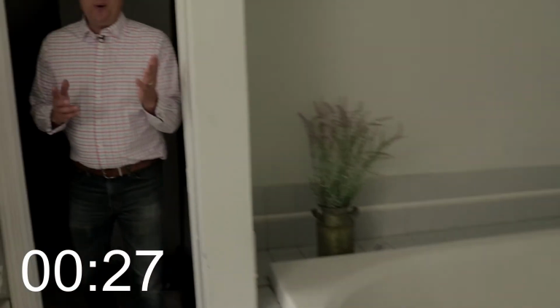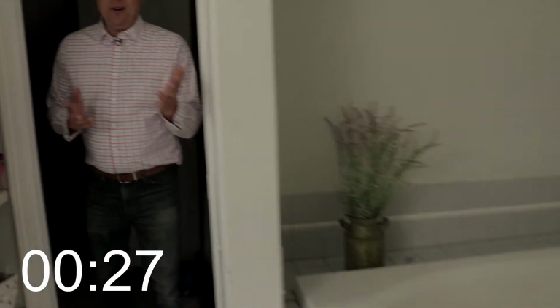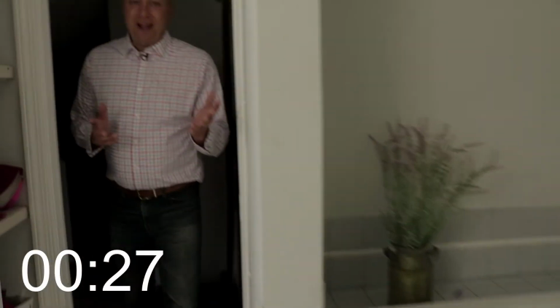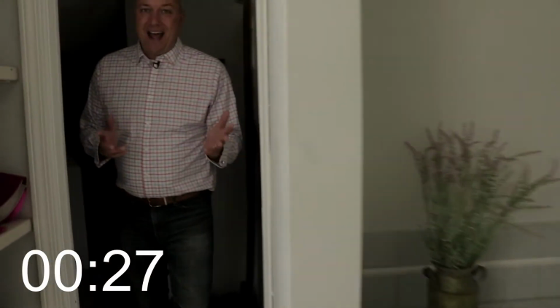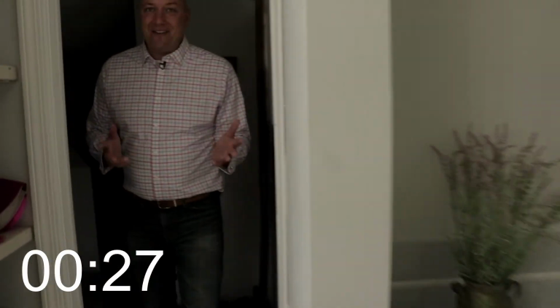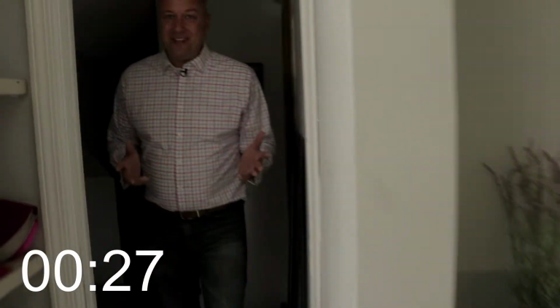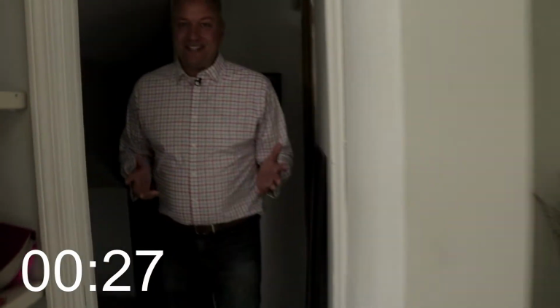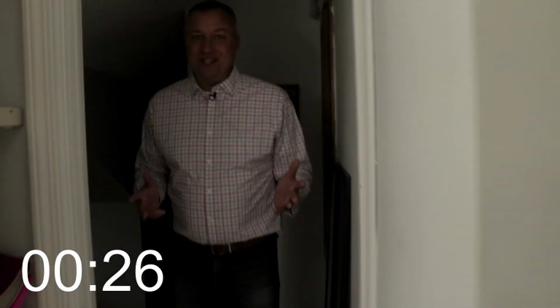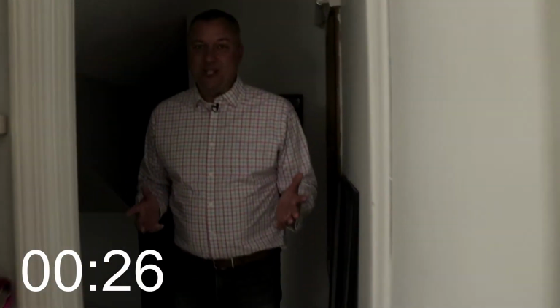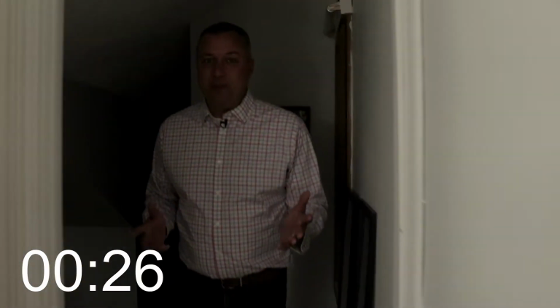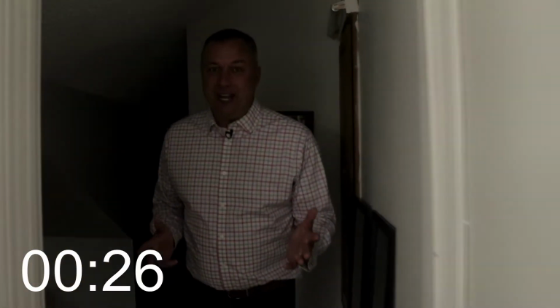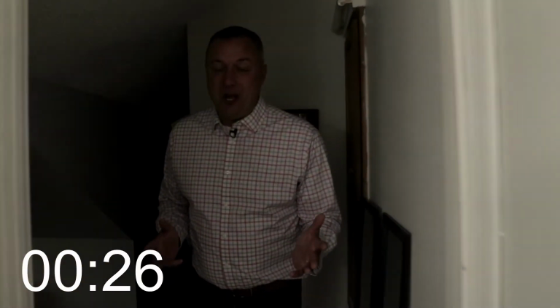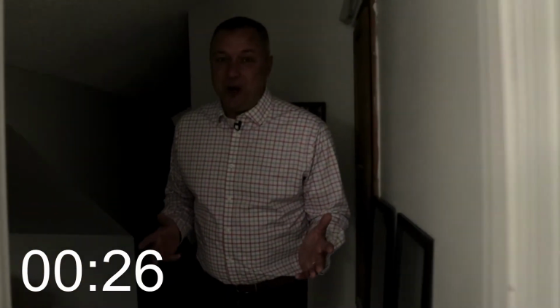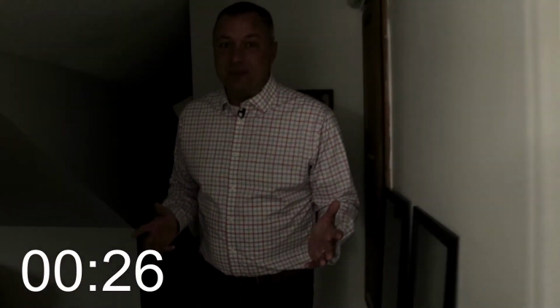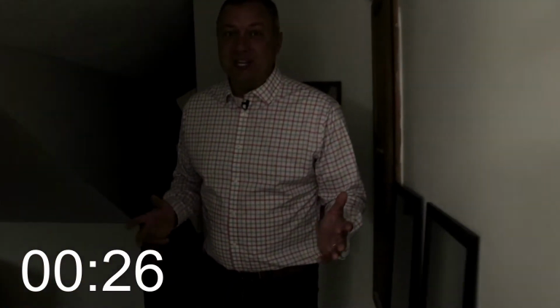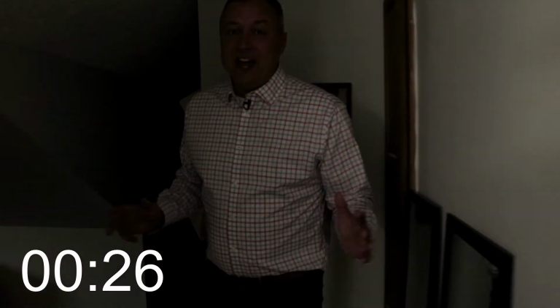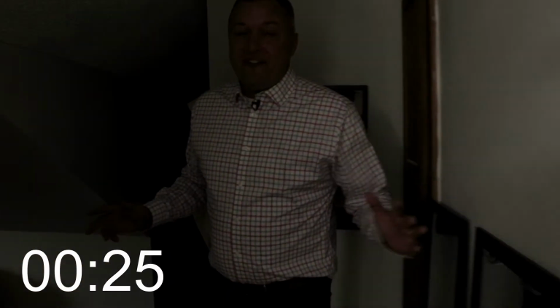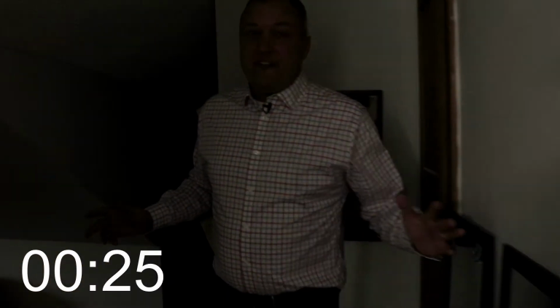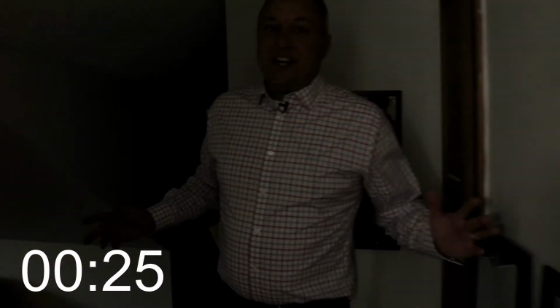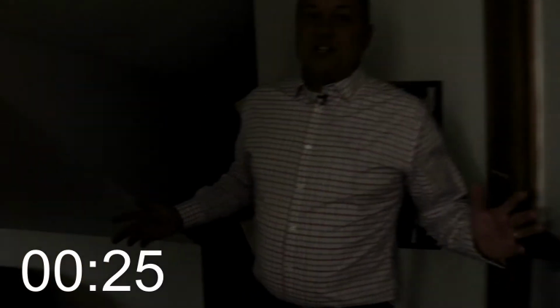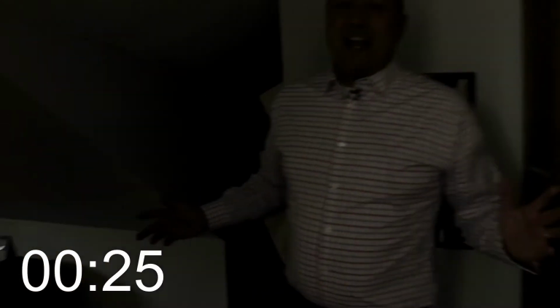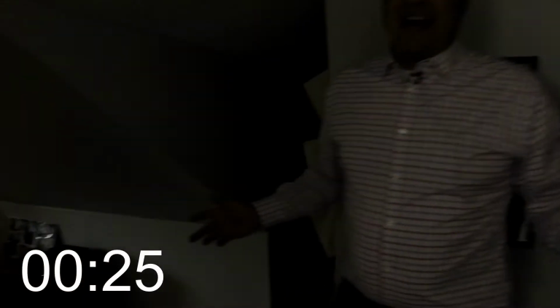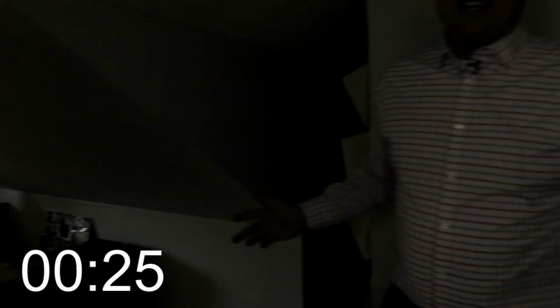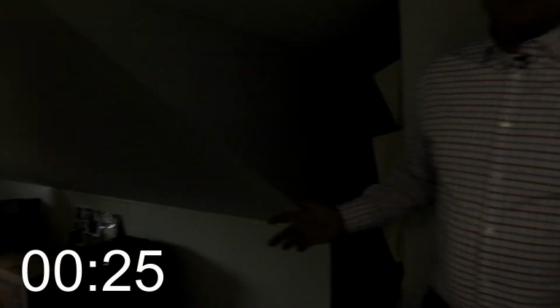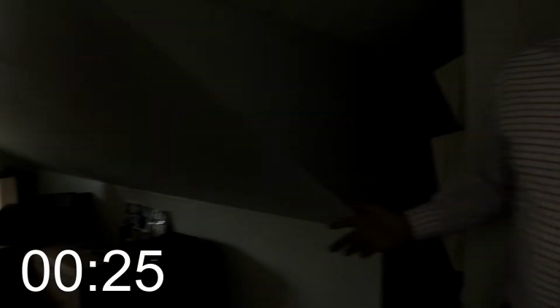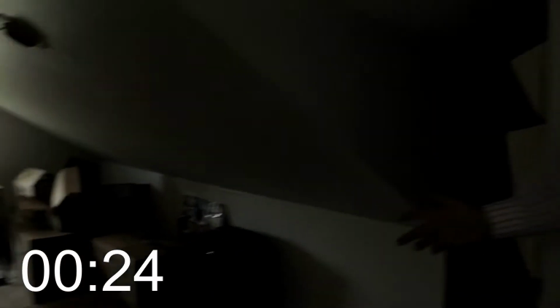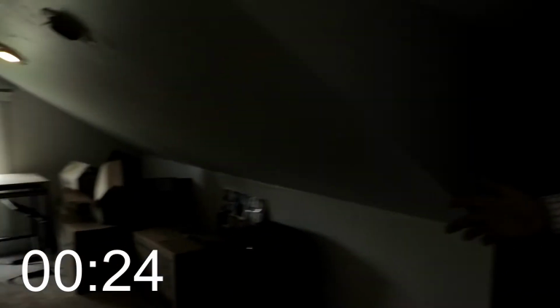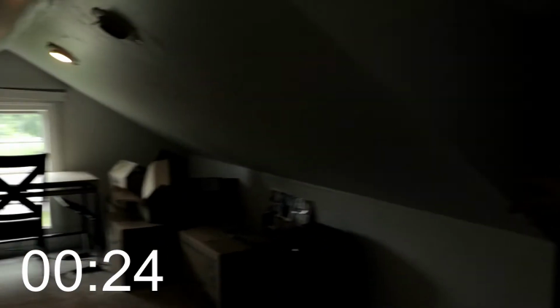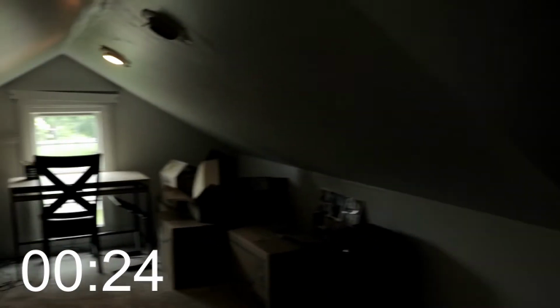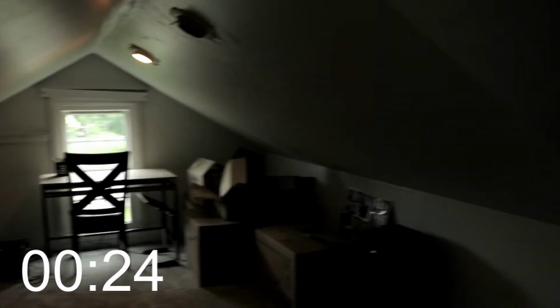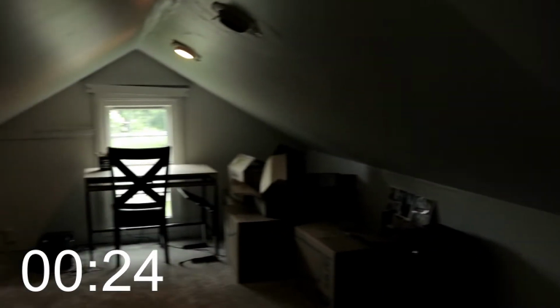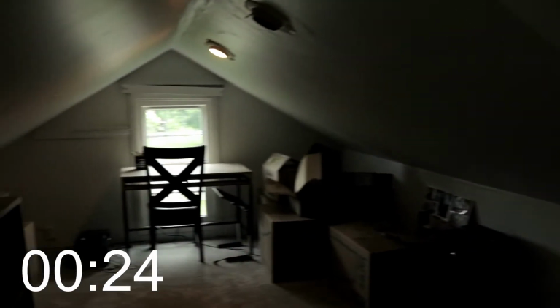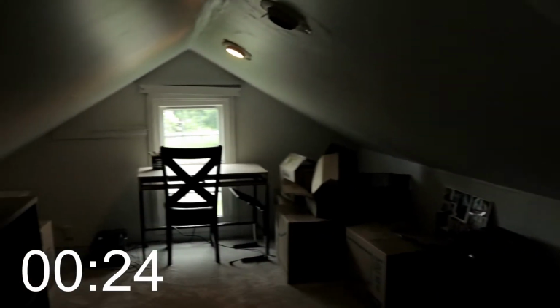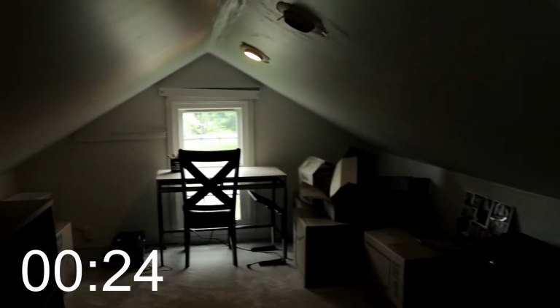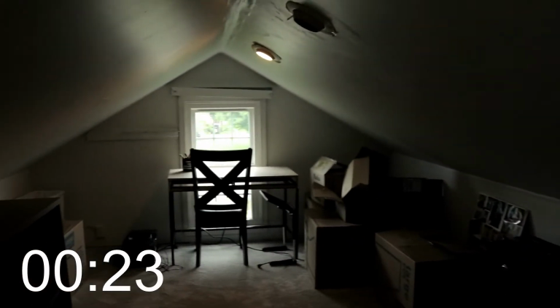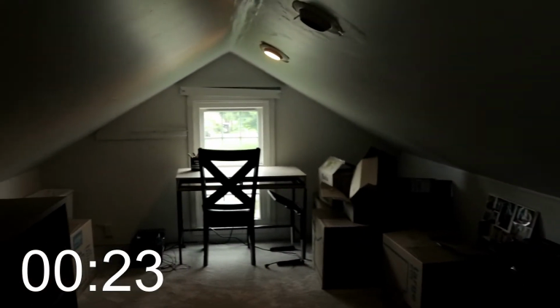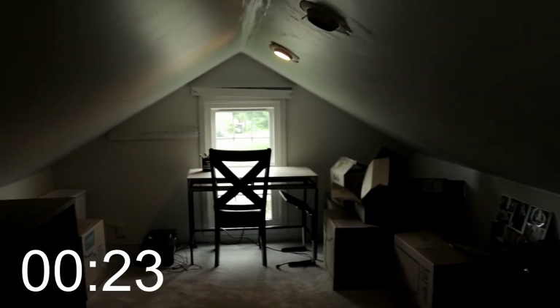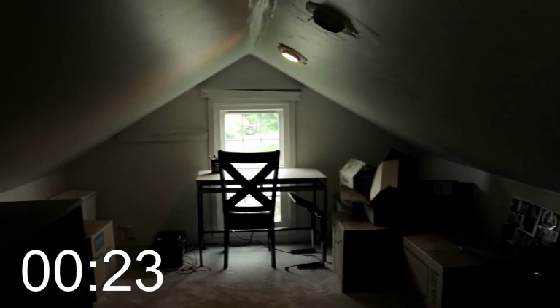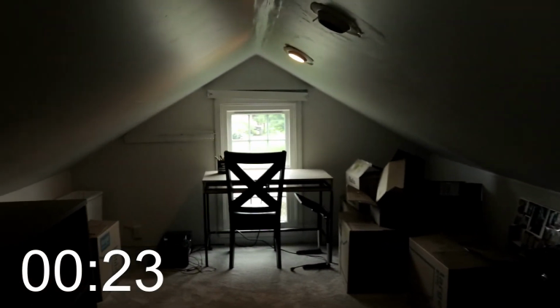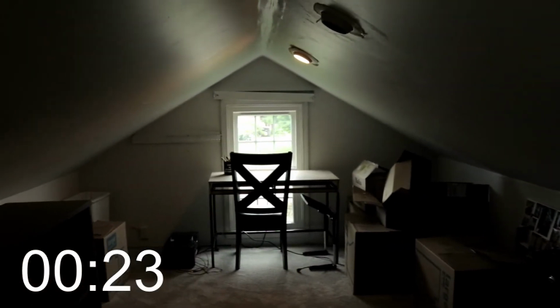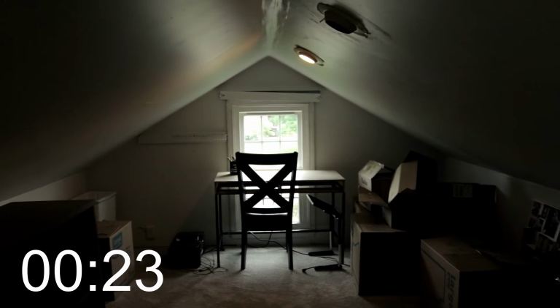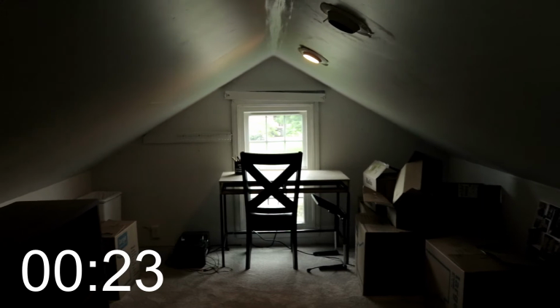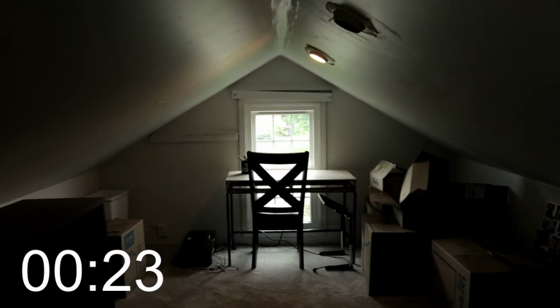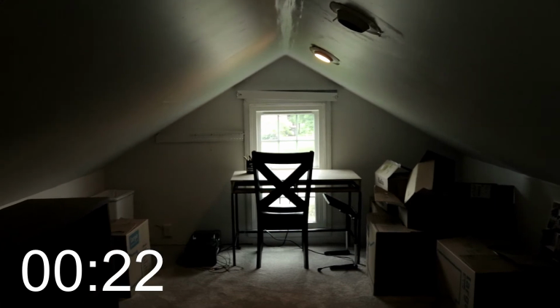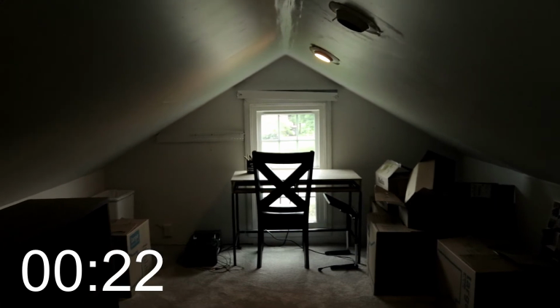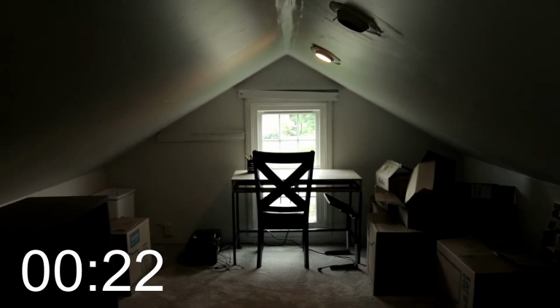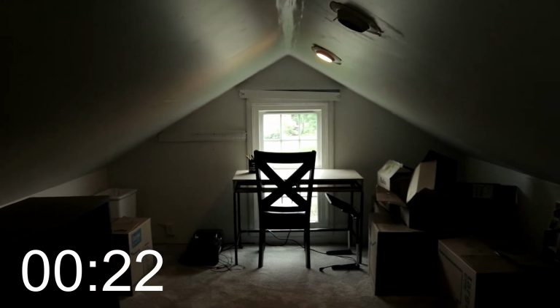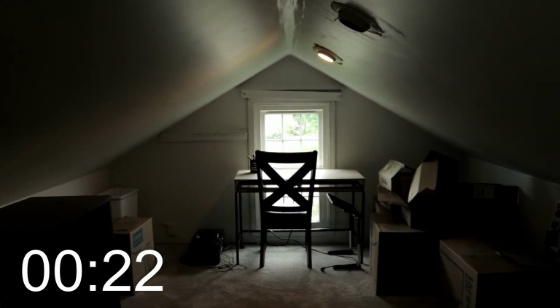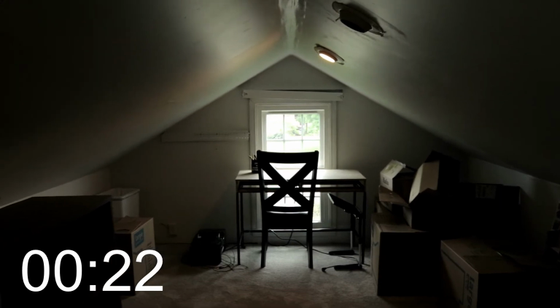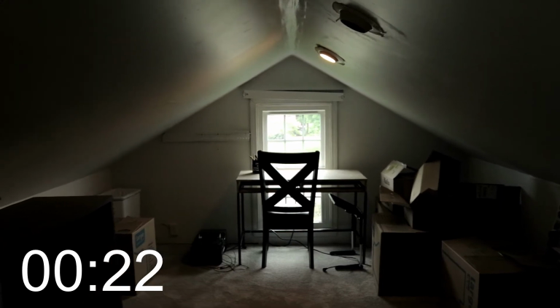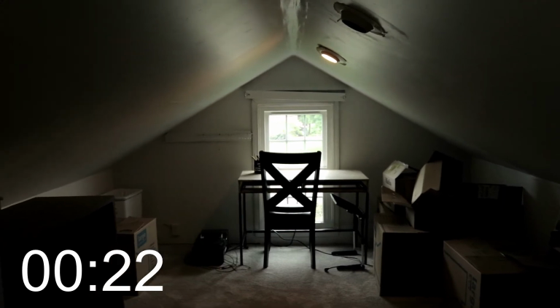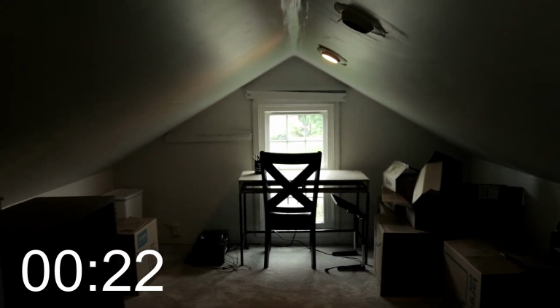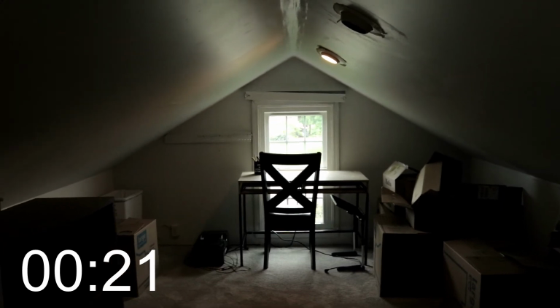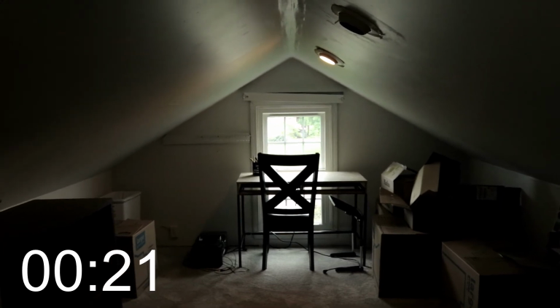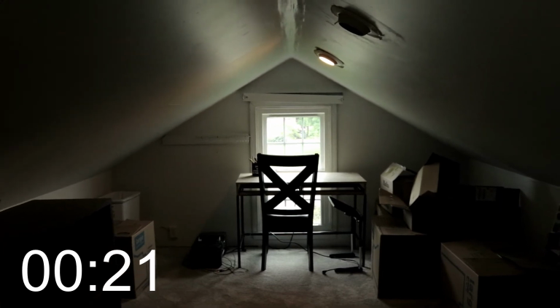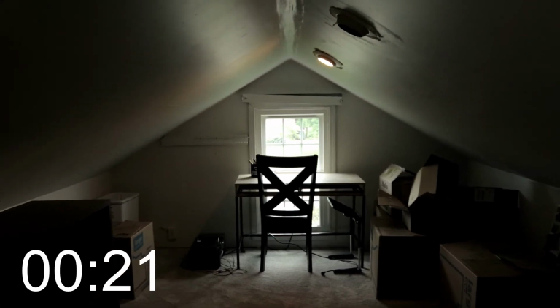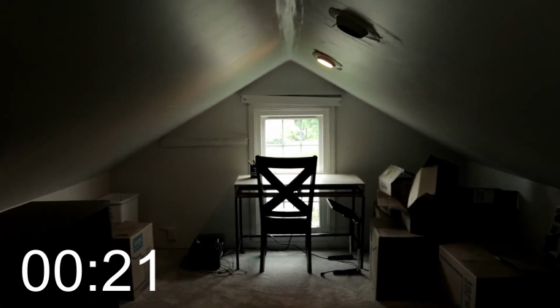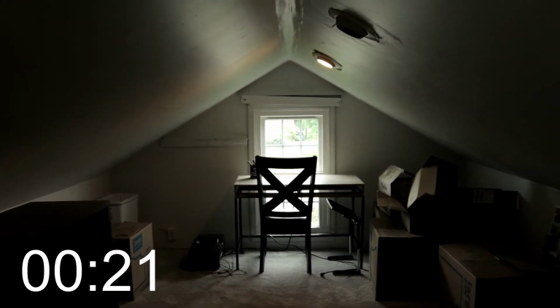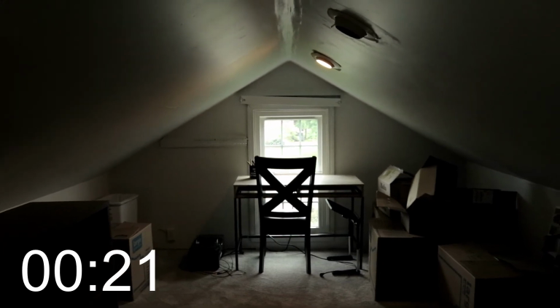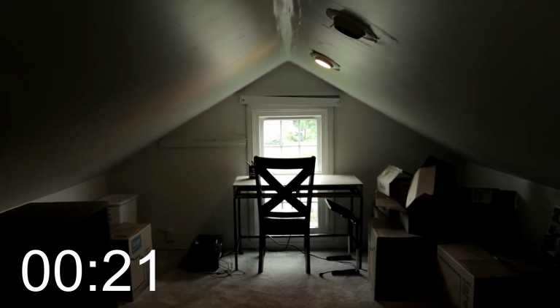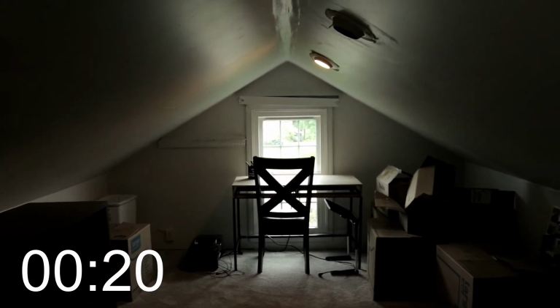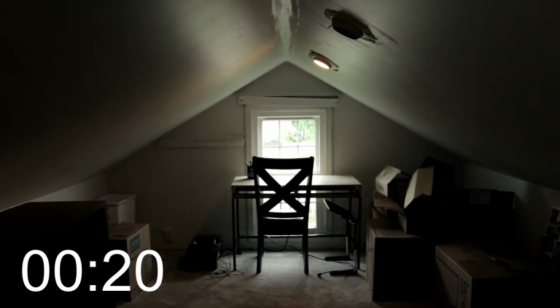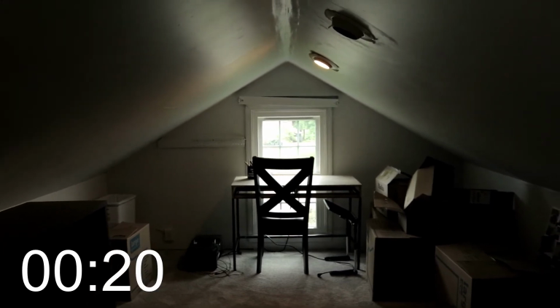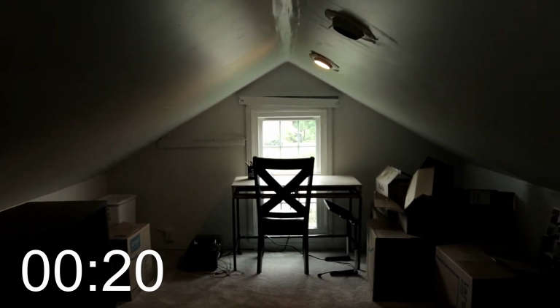We don't have this in too many homes — finished attic space. This could be used for an office, yoga space, or just extra storage.